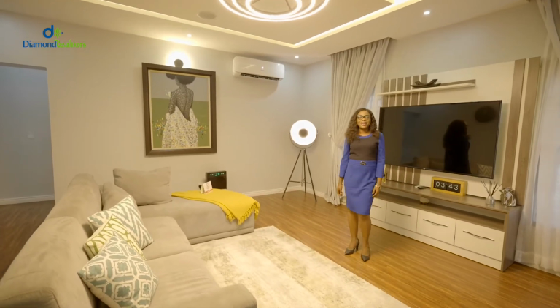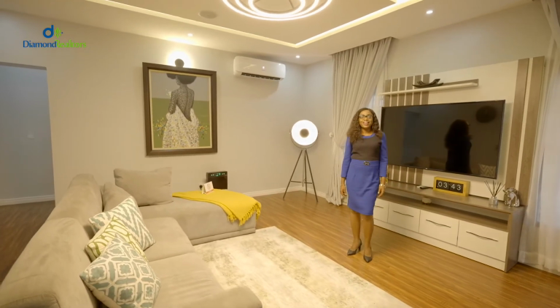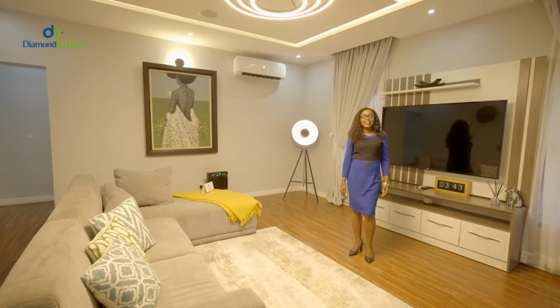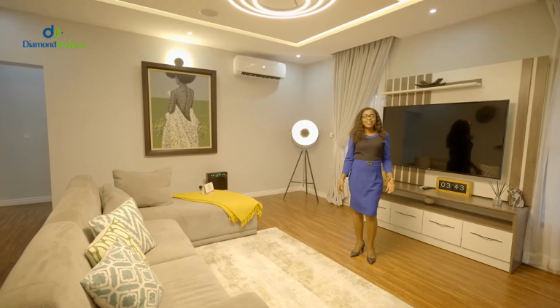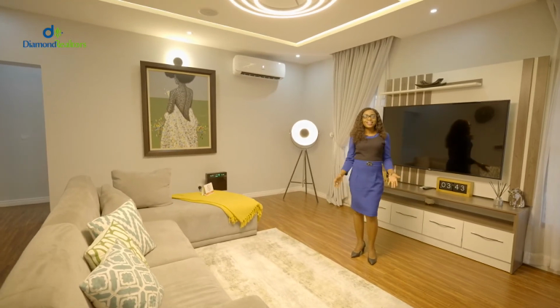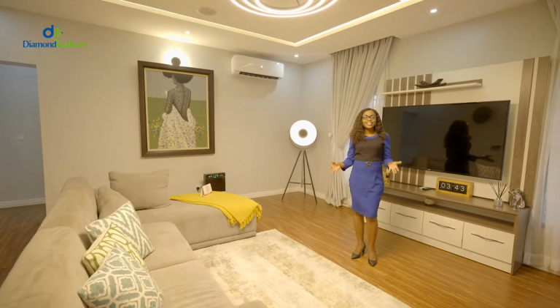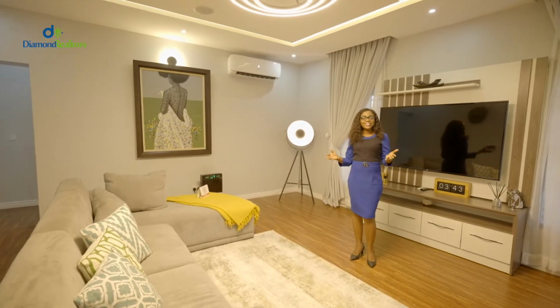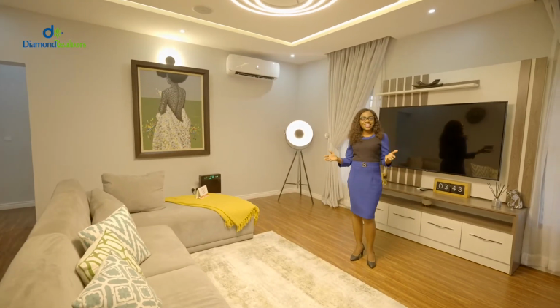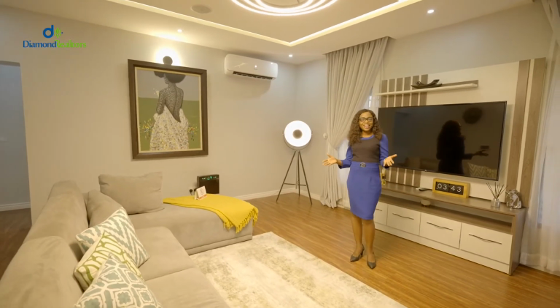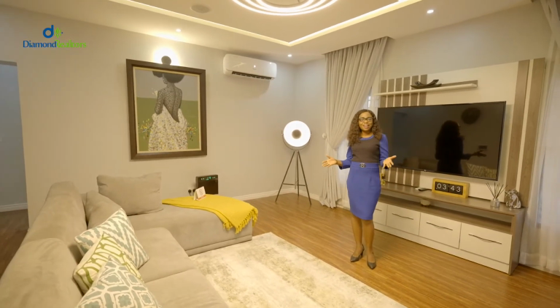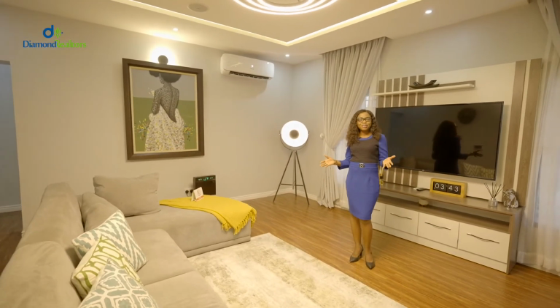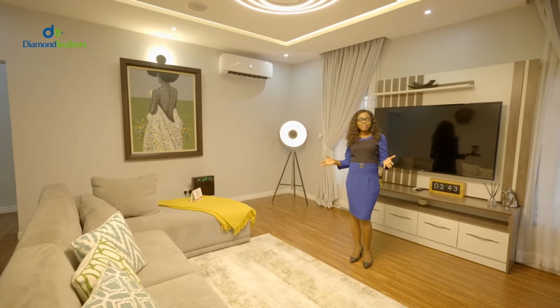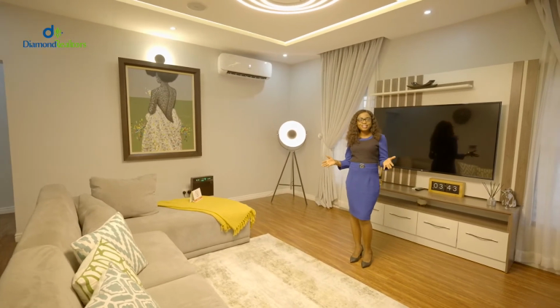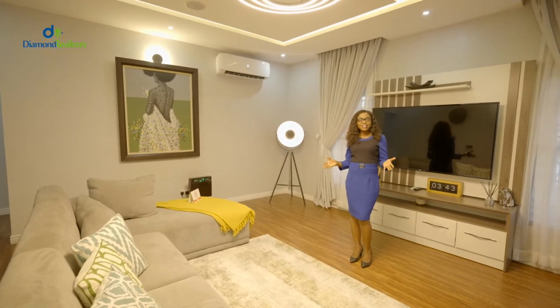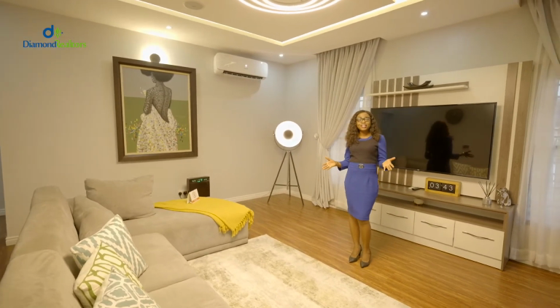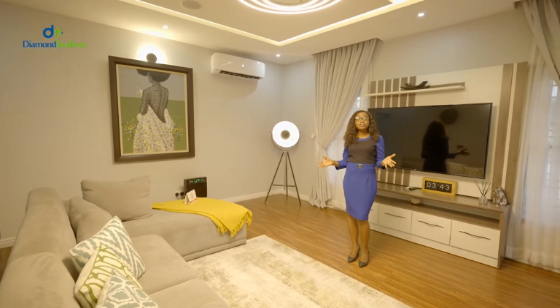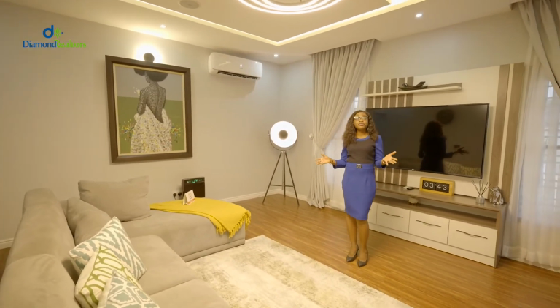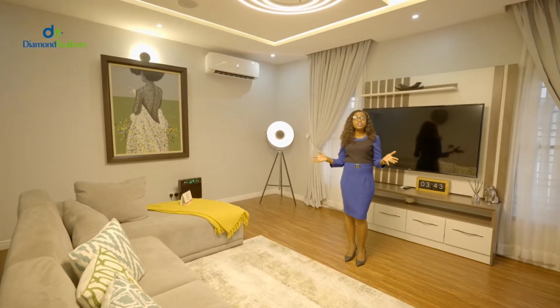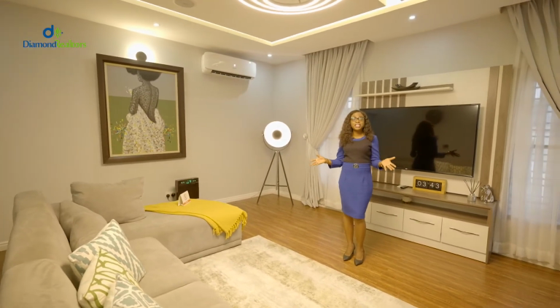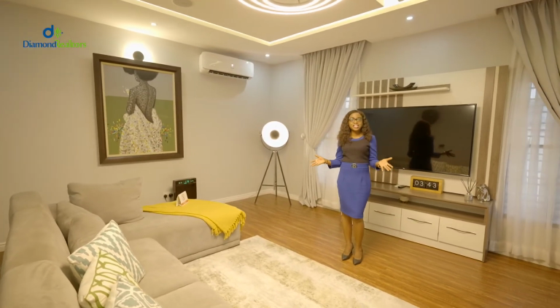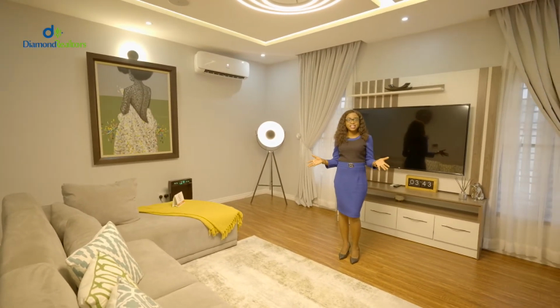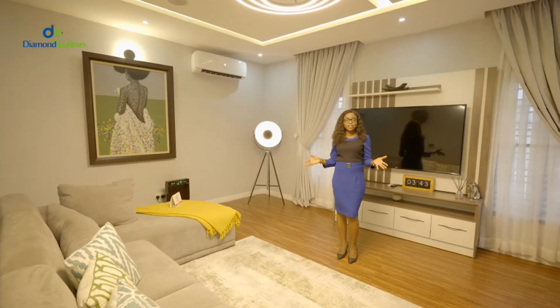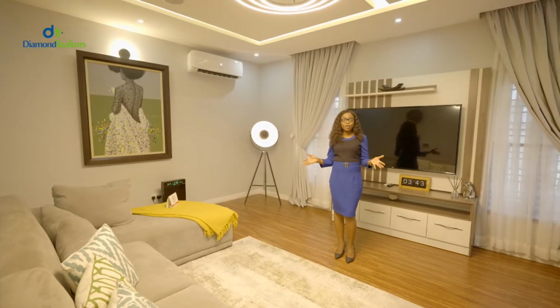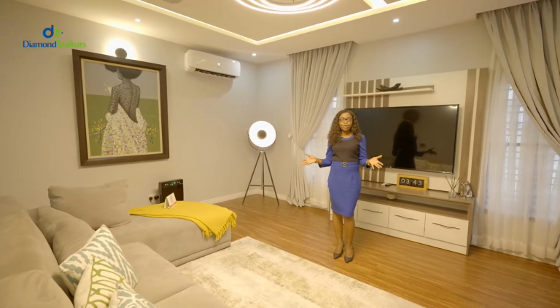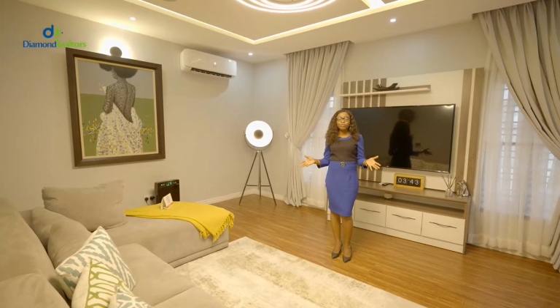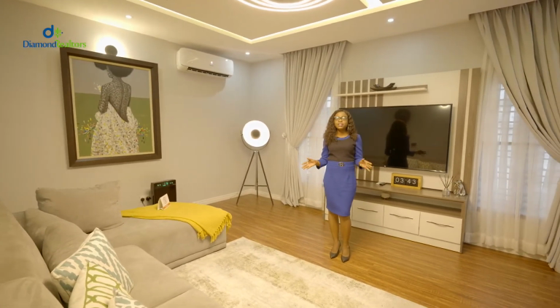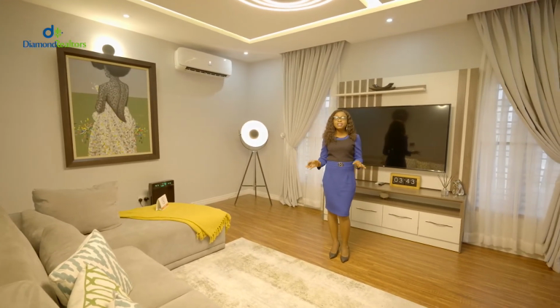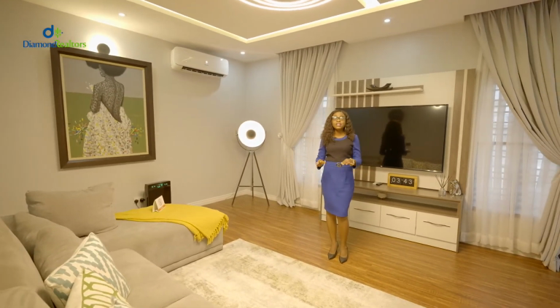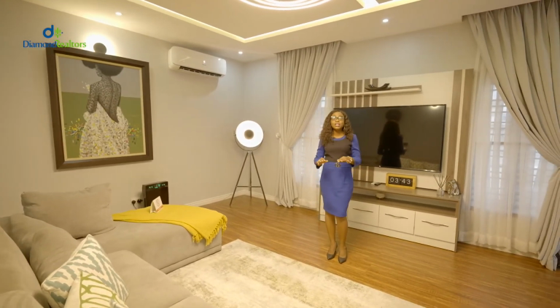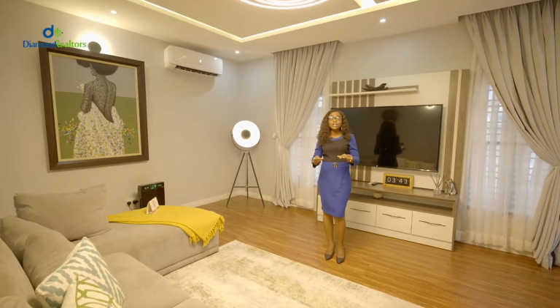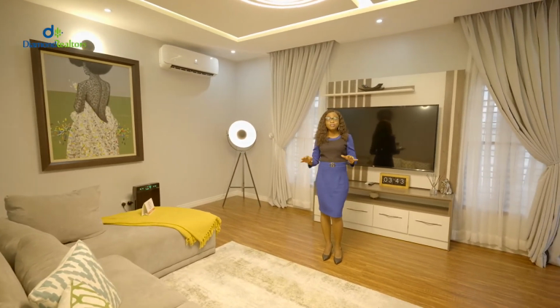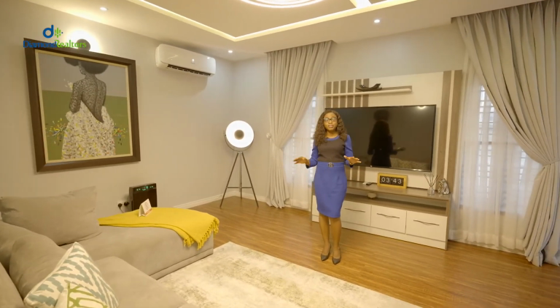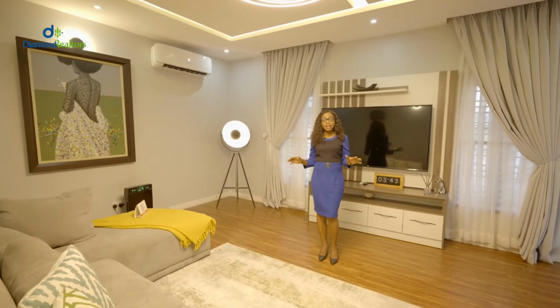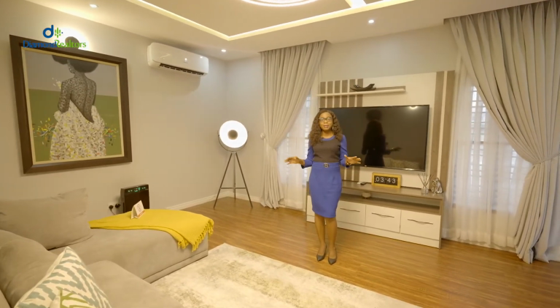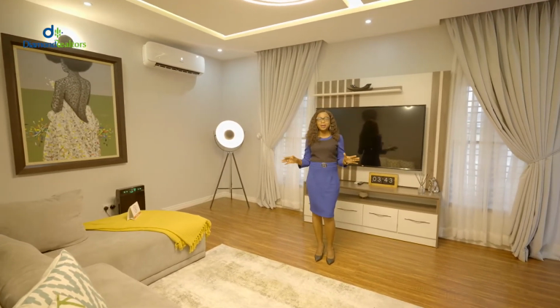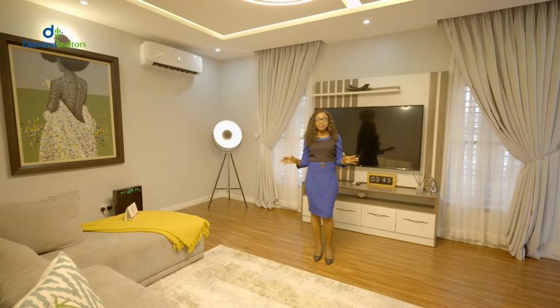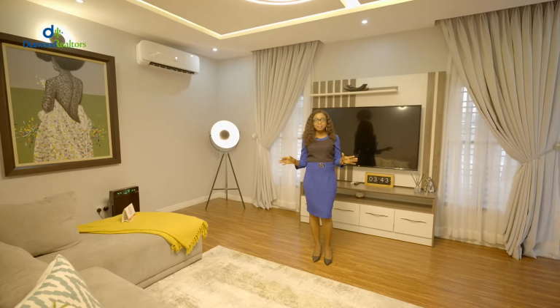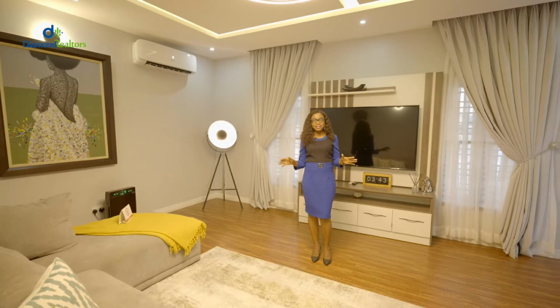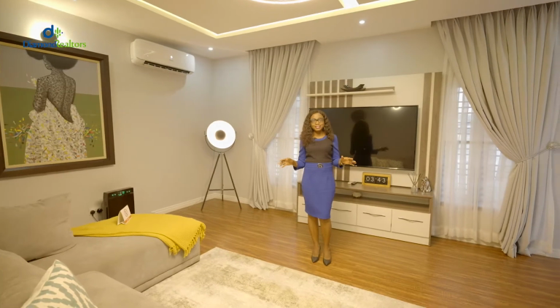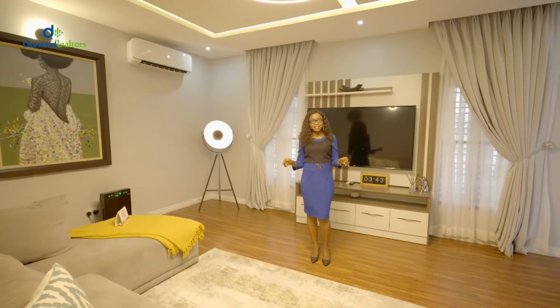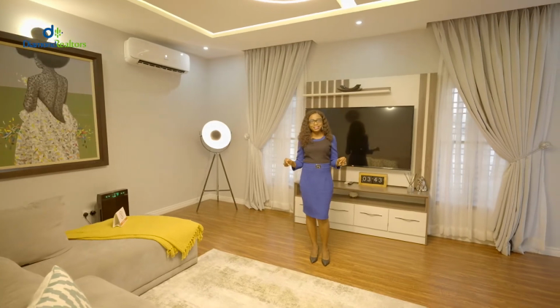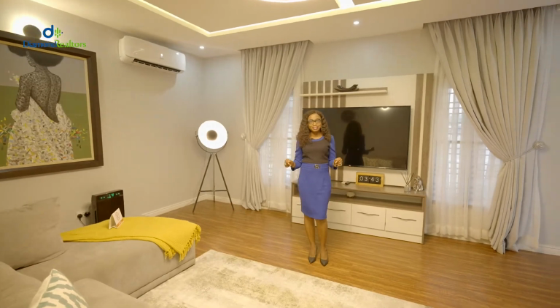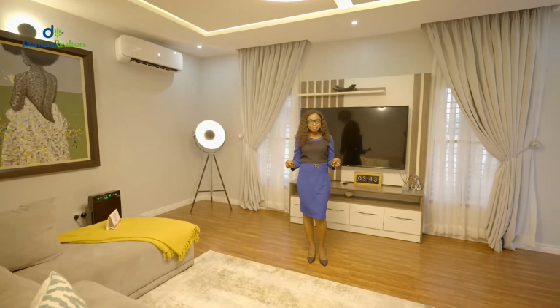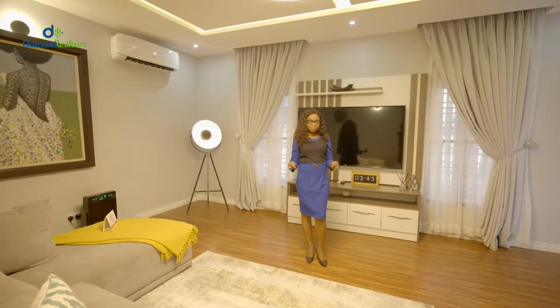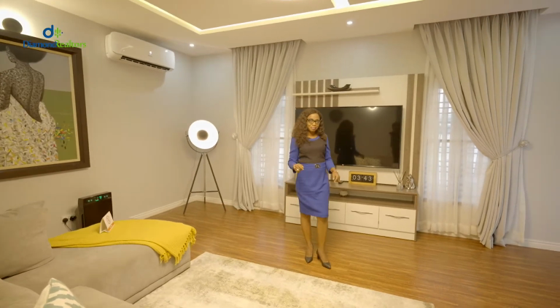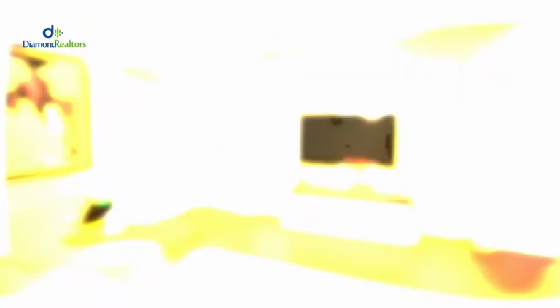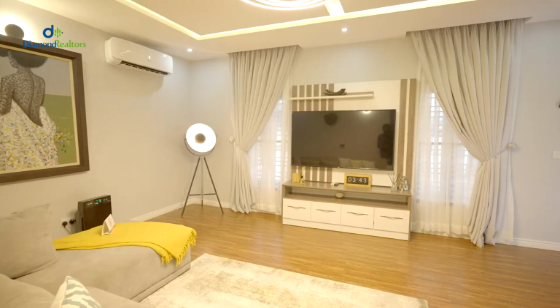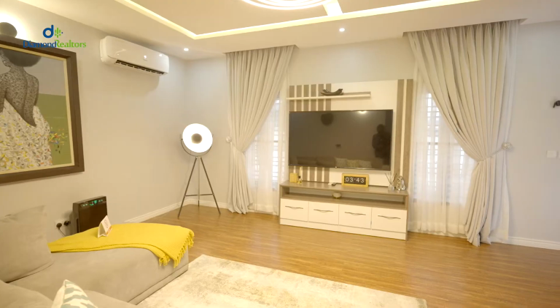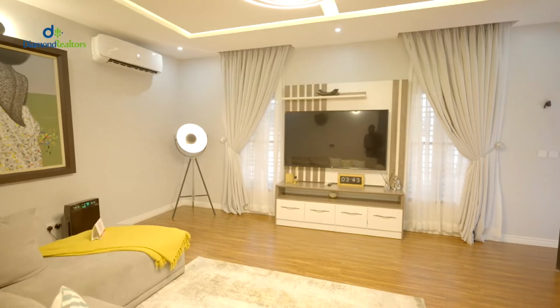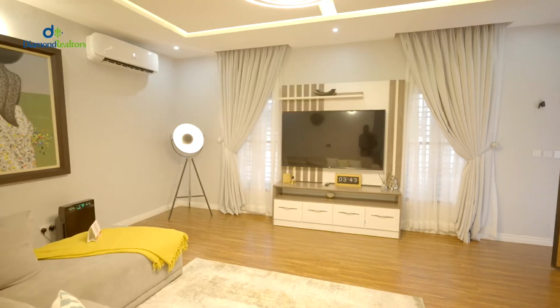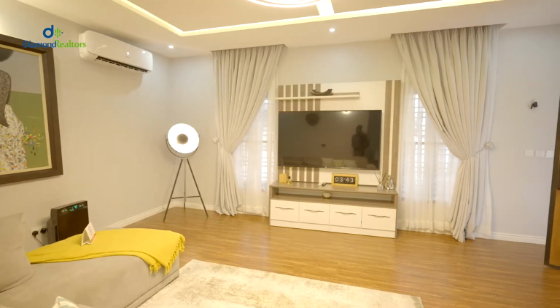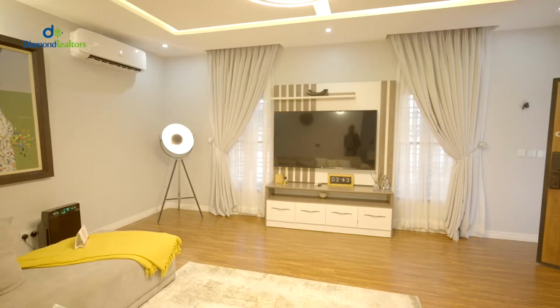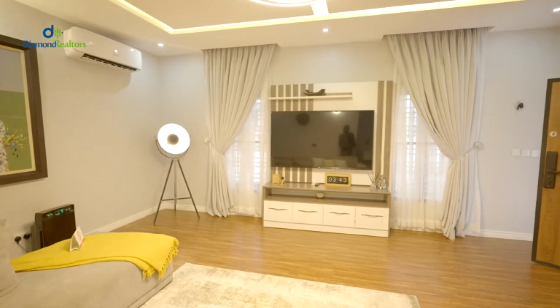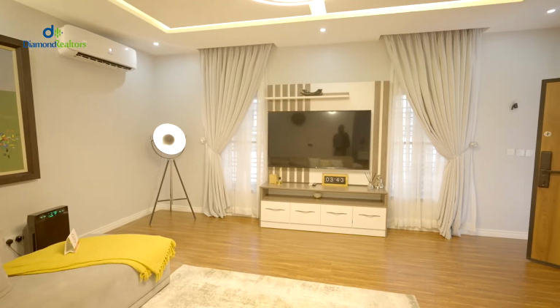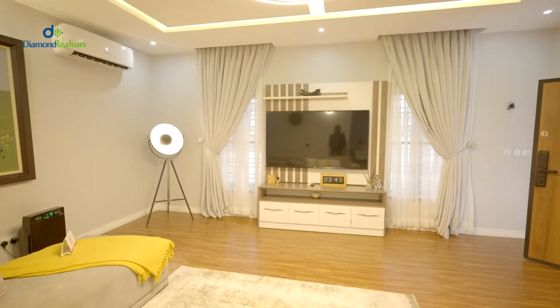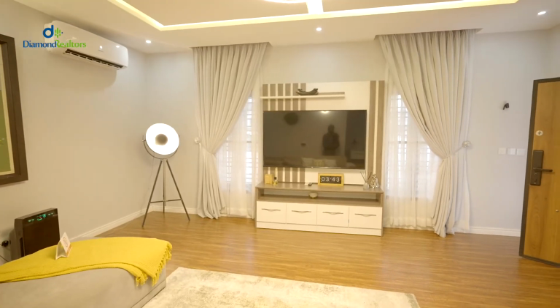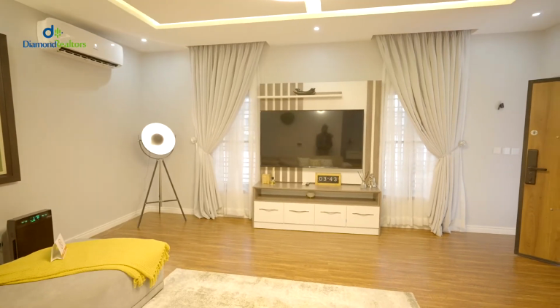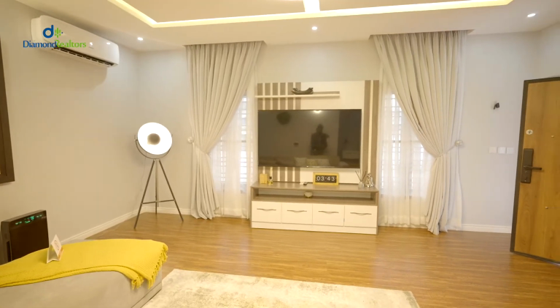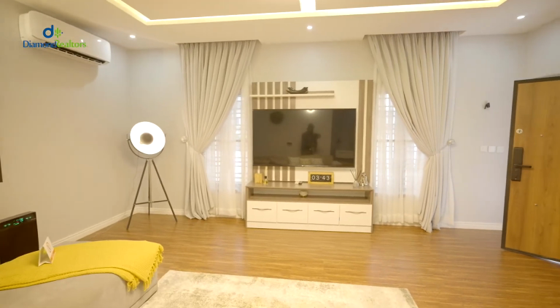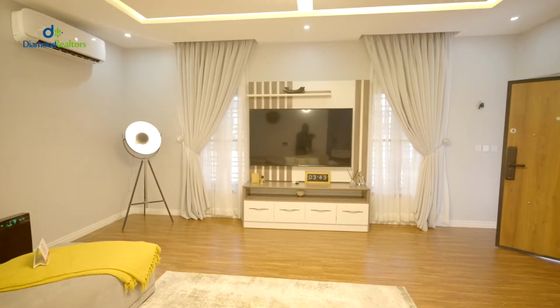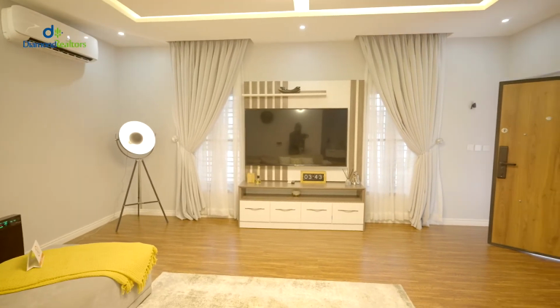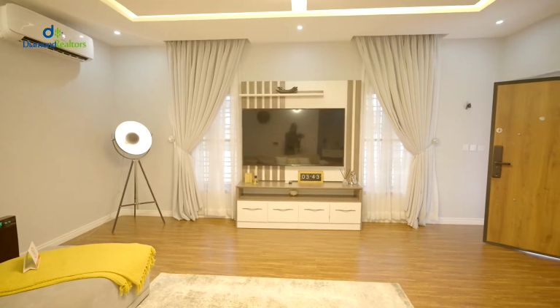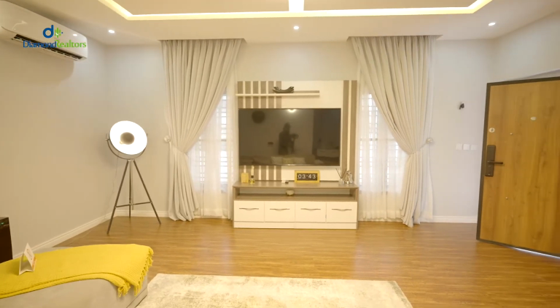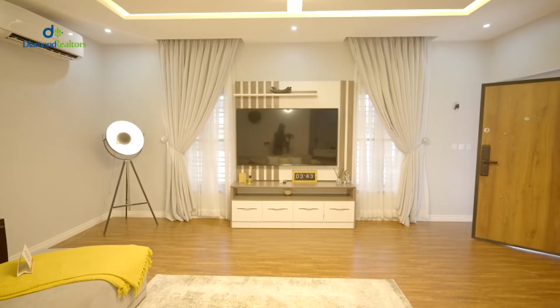Check out the finishing of this lovely apartment.